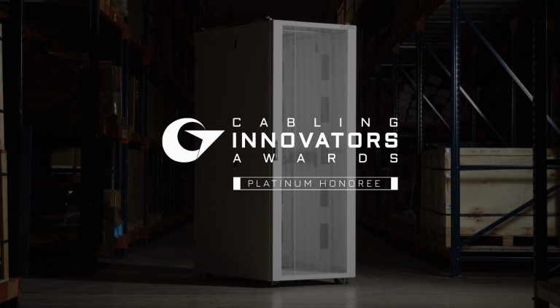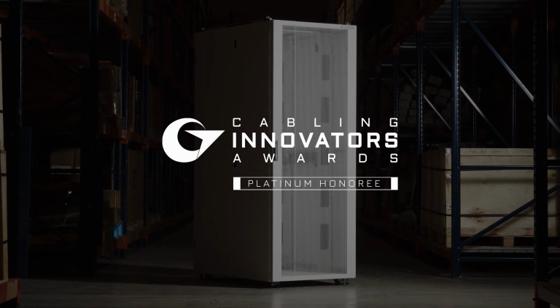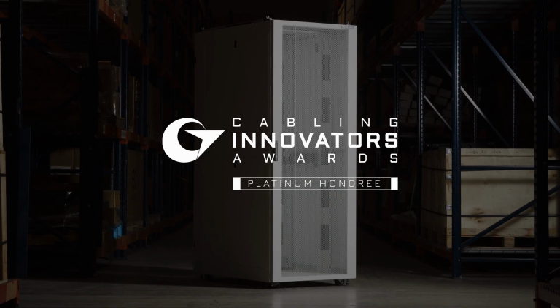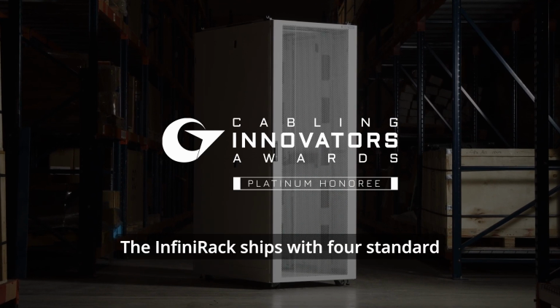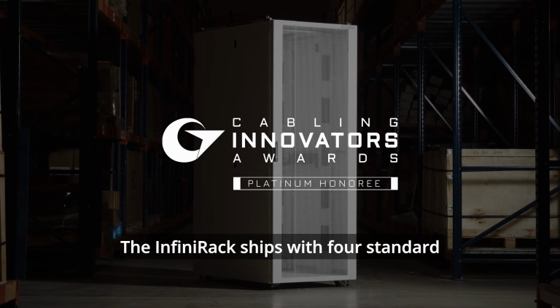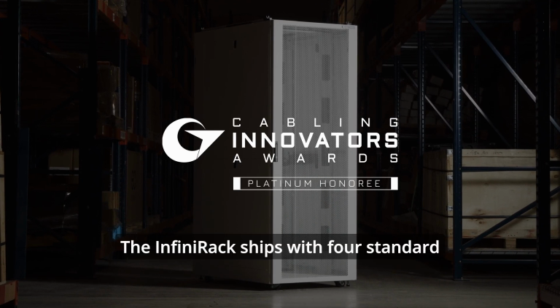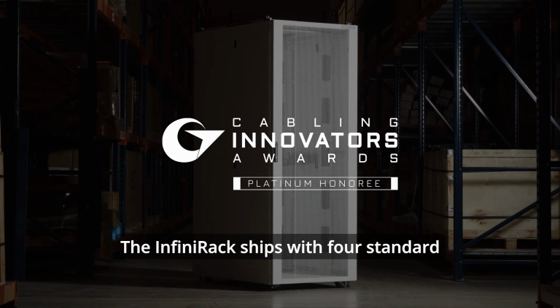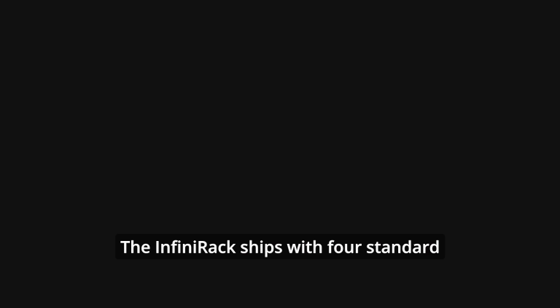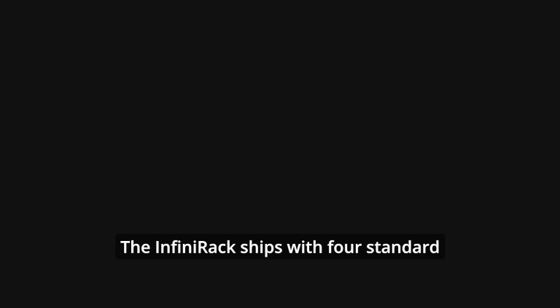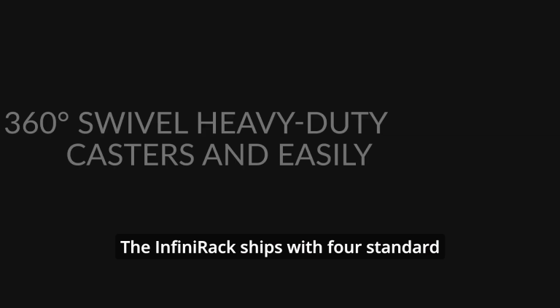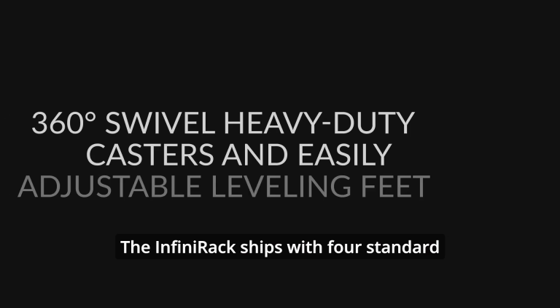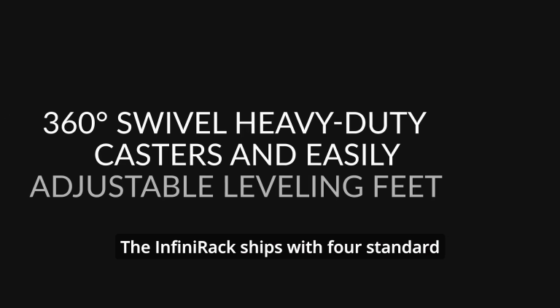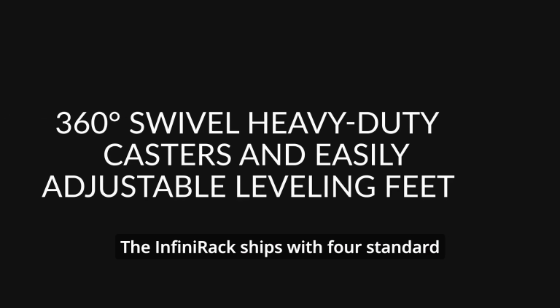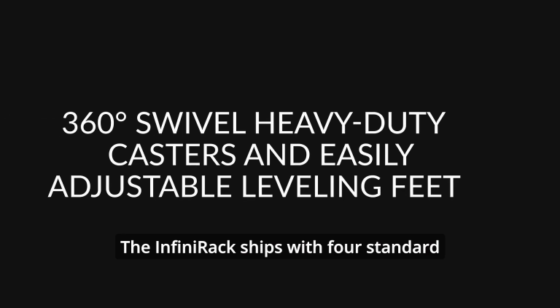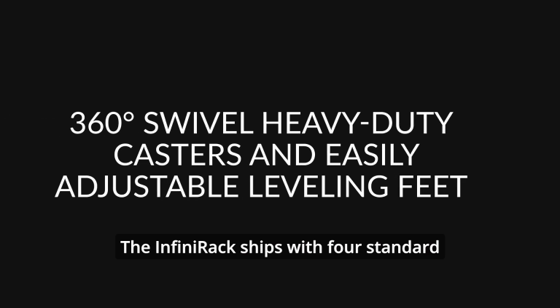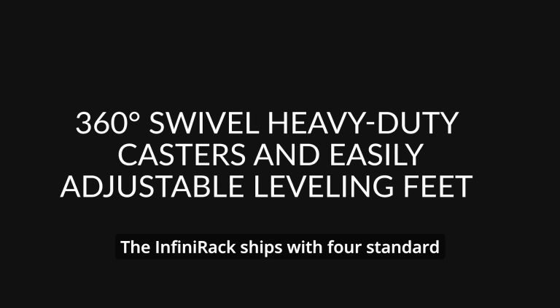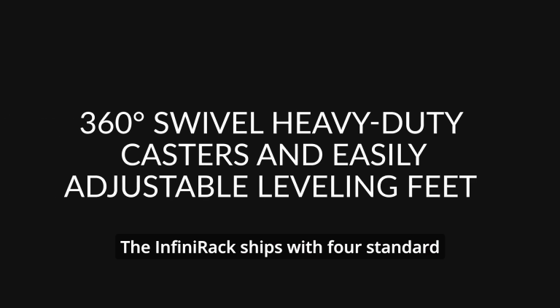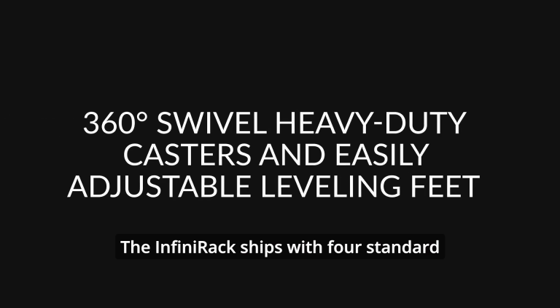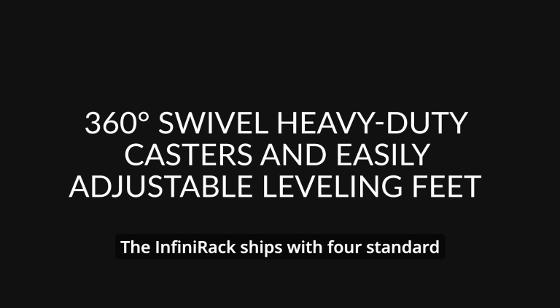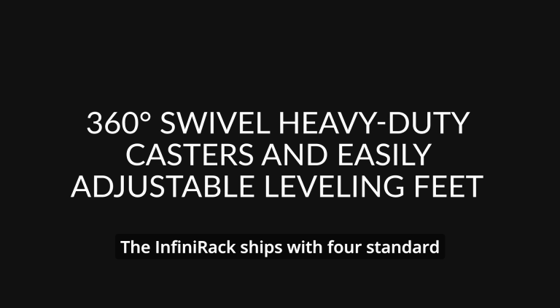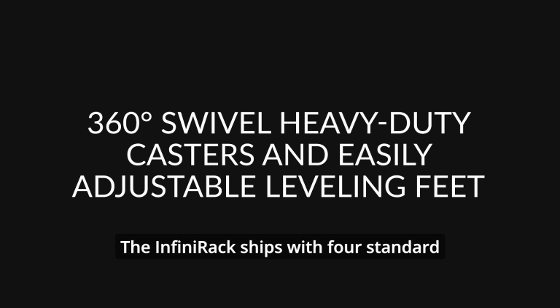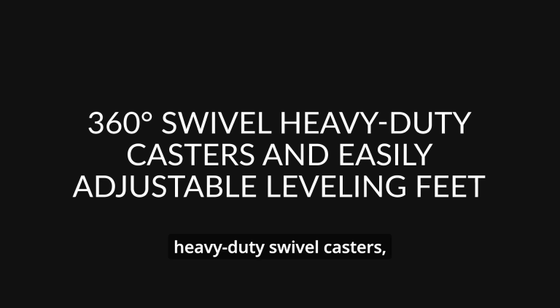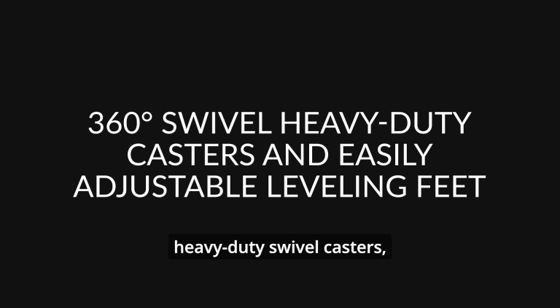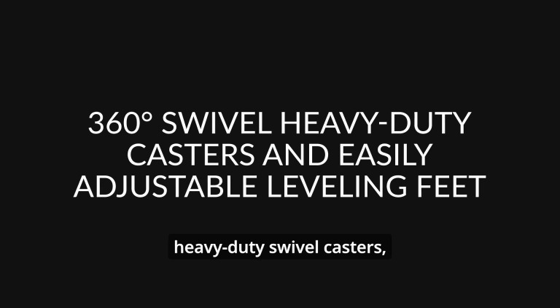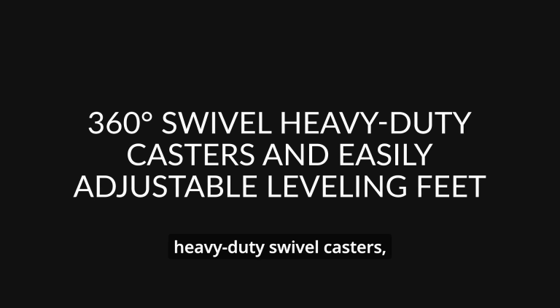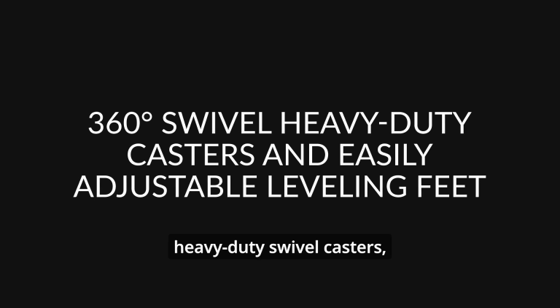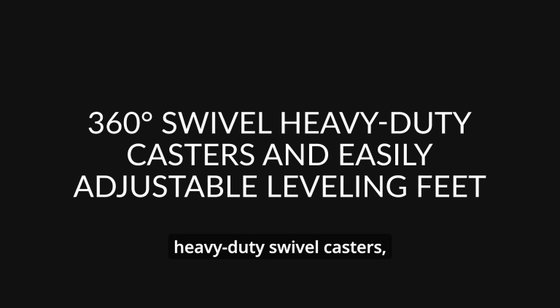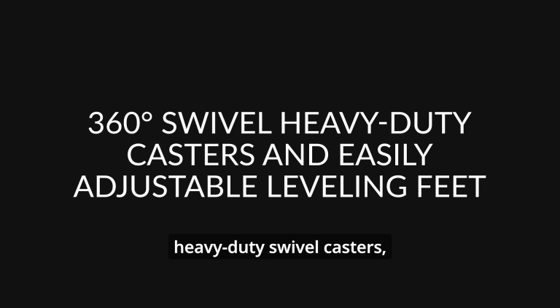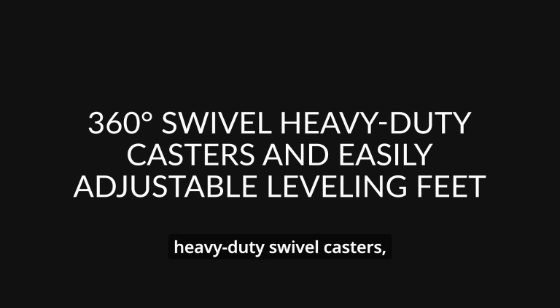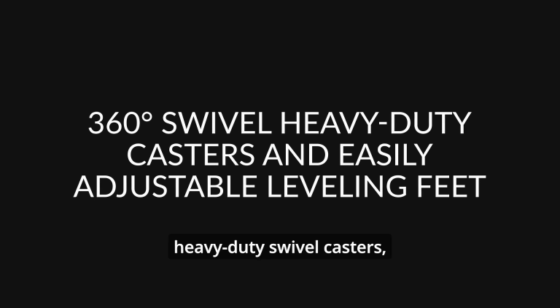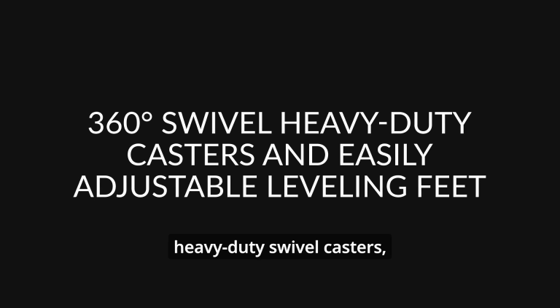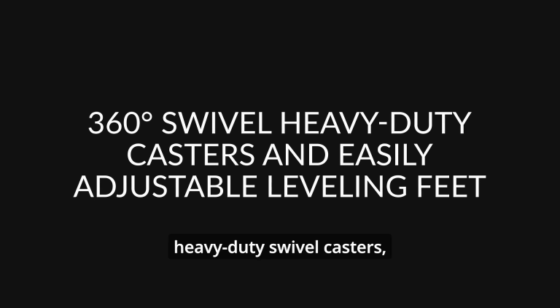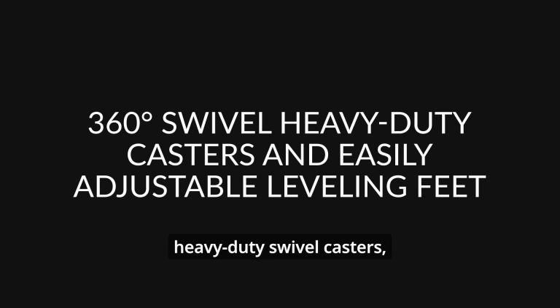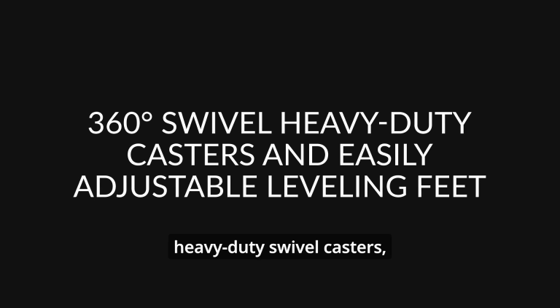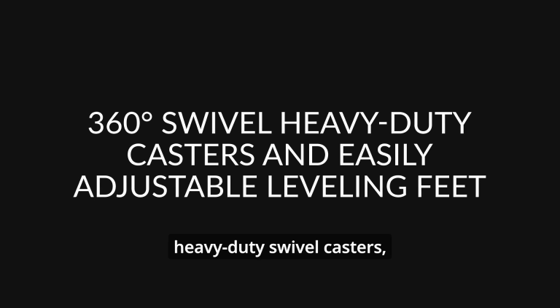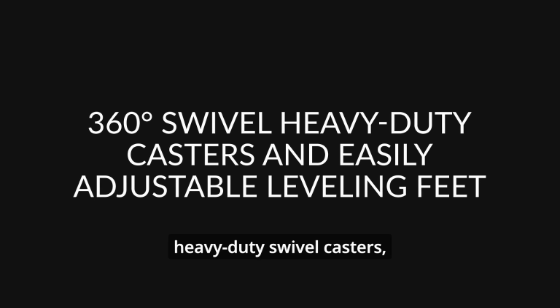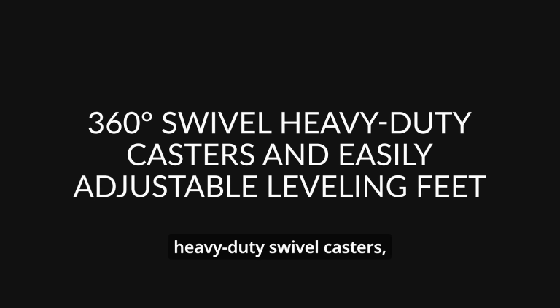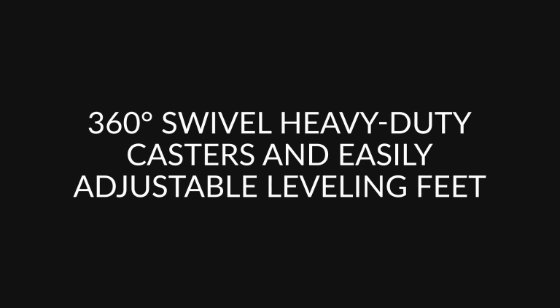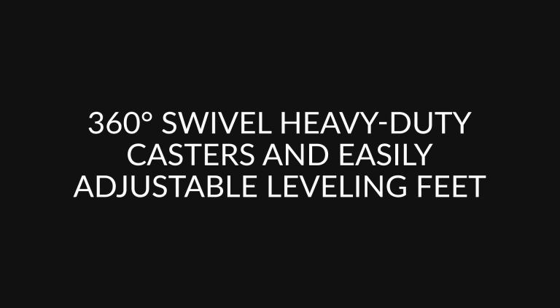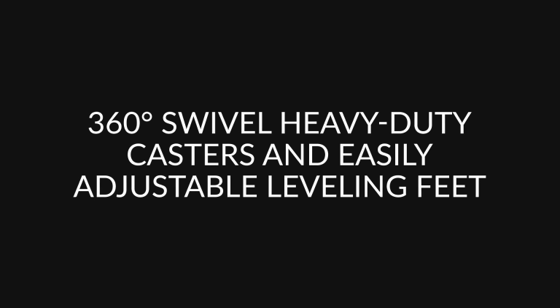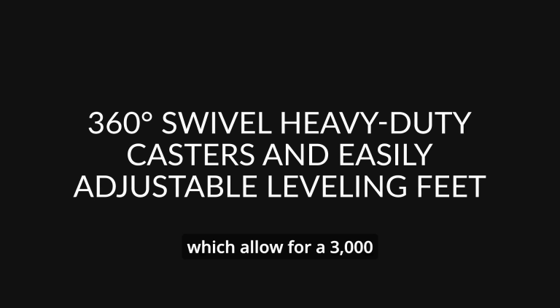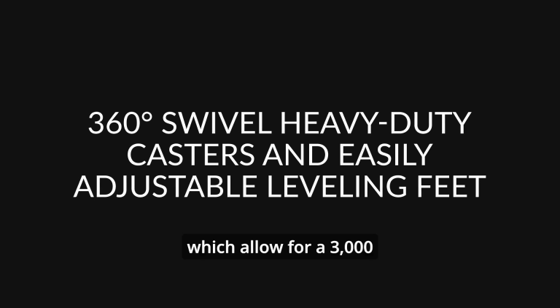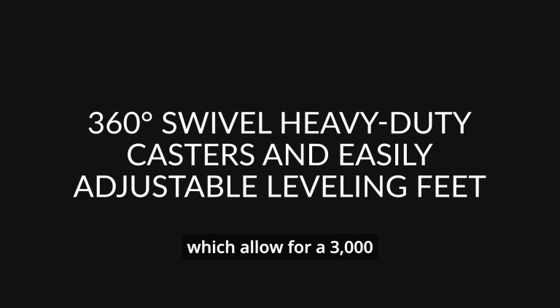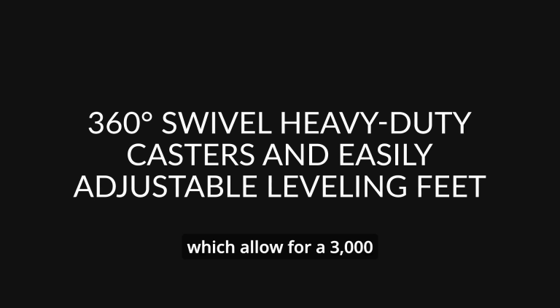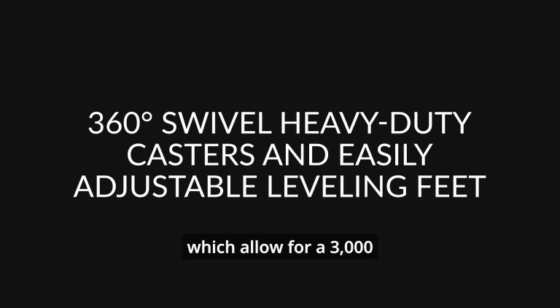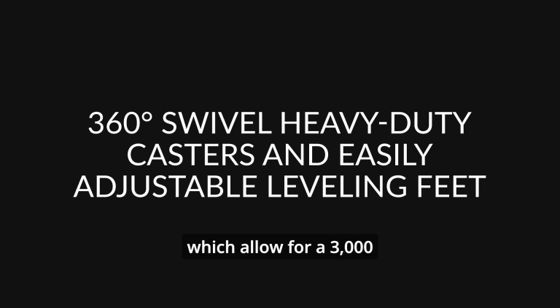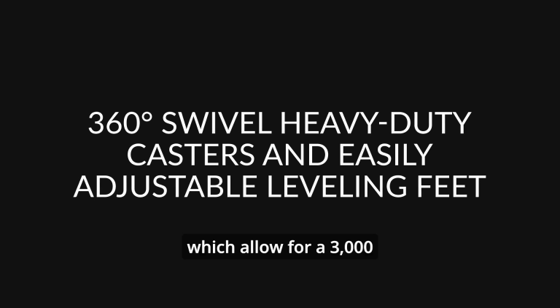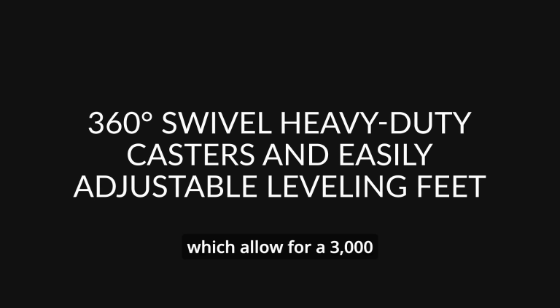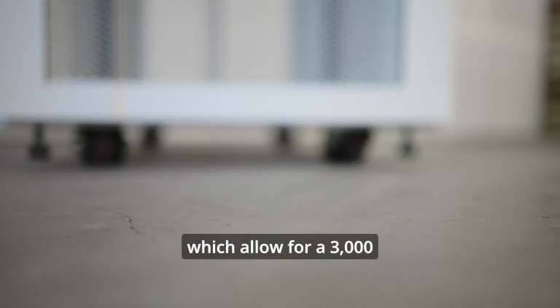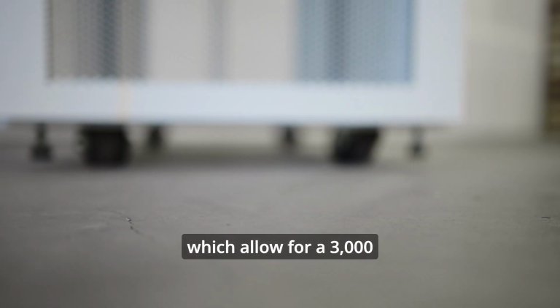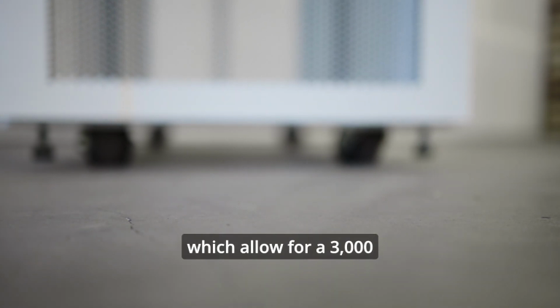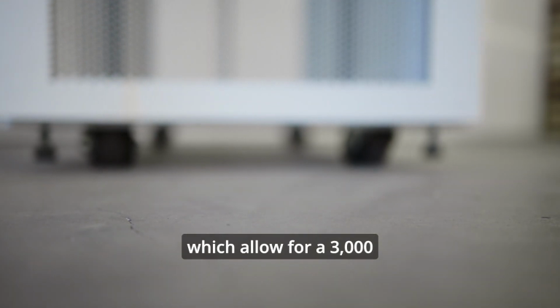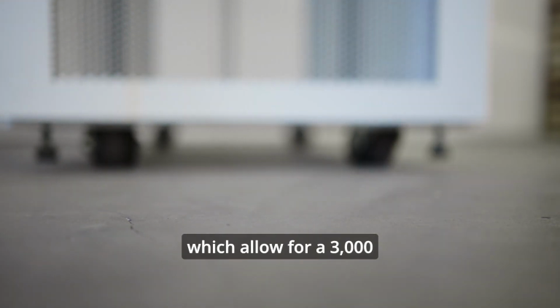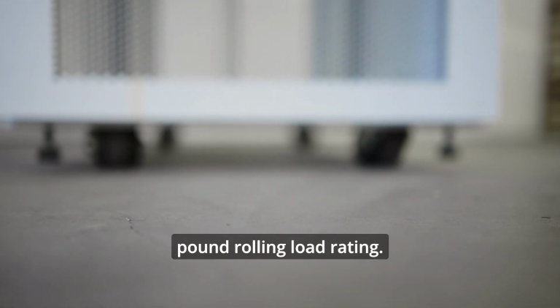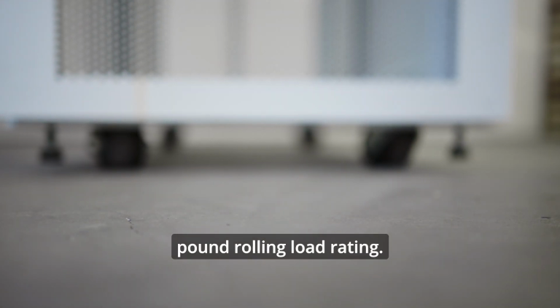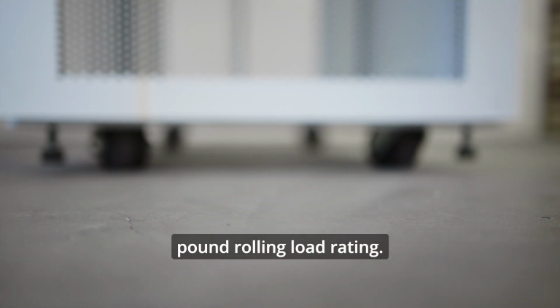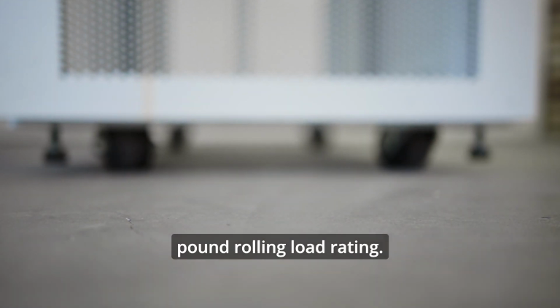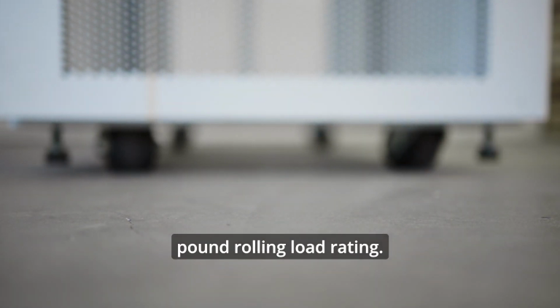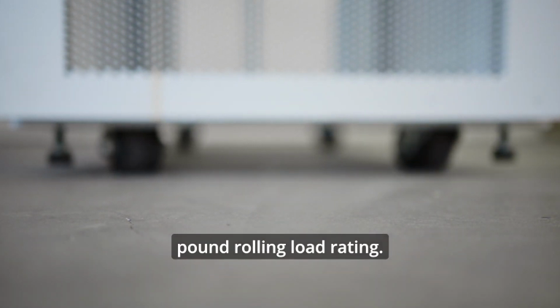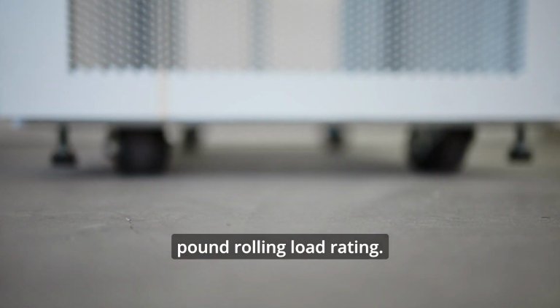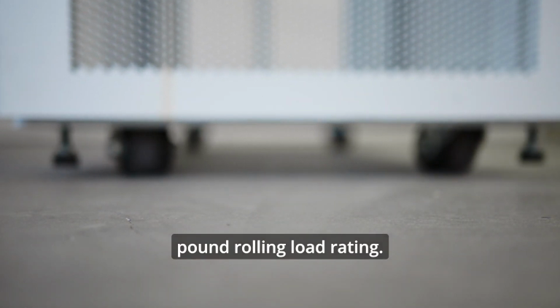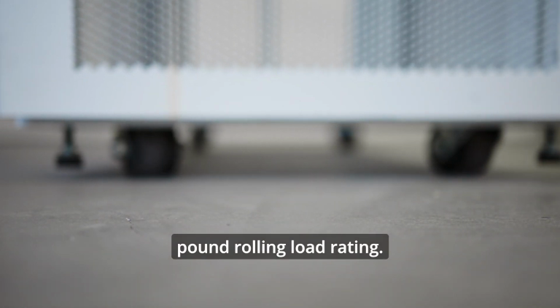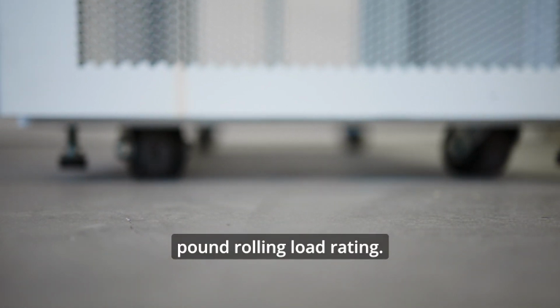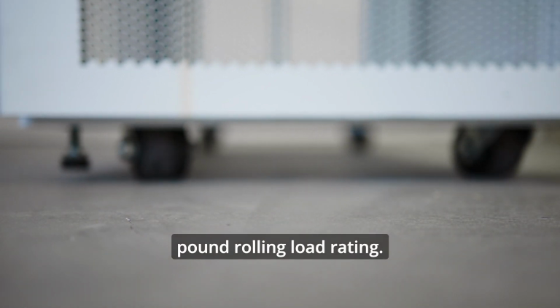The Infinterac ships with four standard heavy-duty swivel casters, which allow for a 3,000-pound rolling load rating.